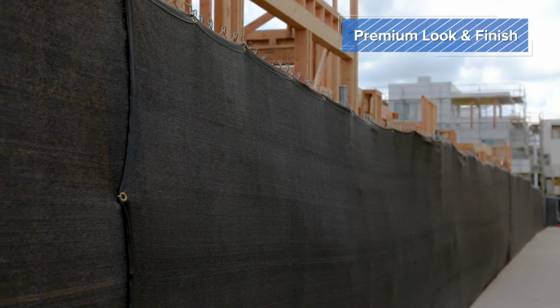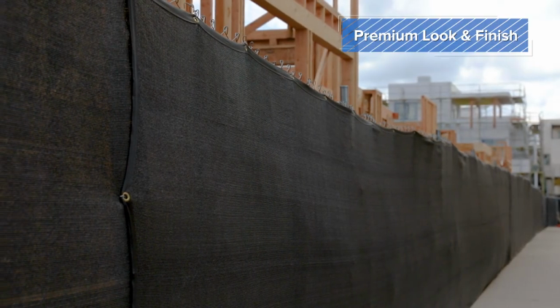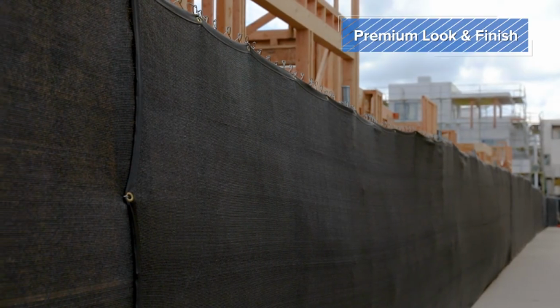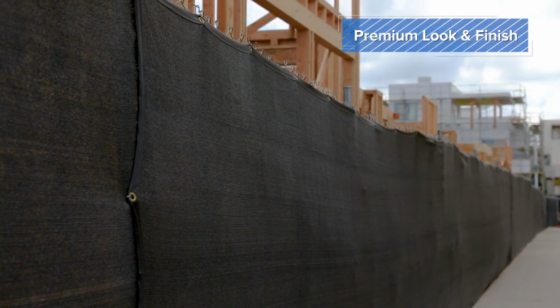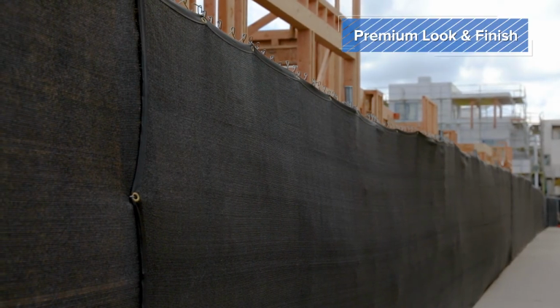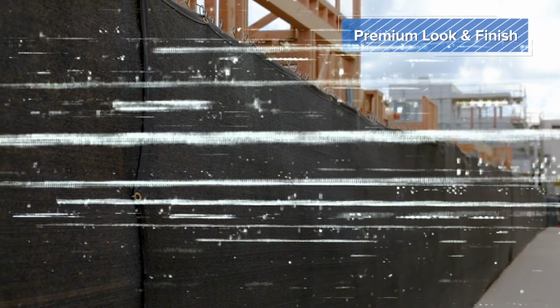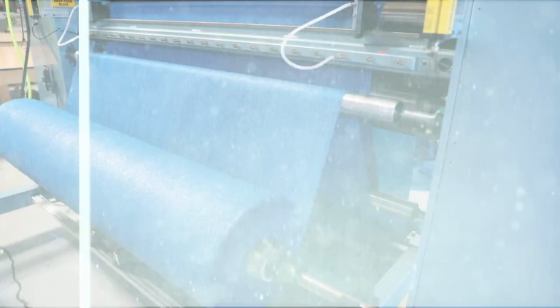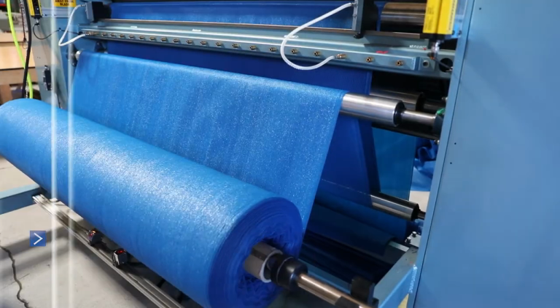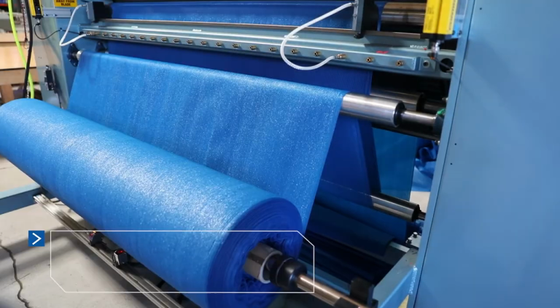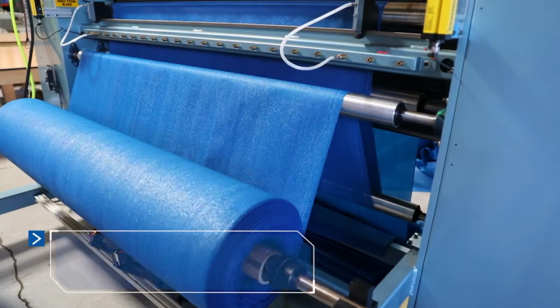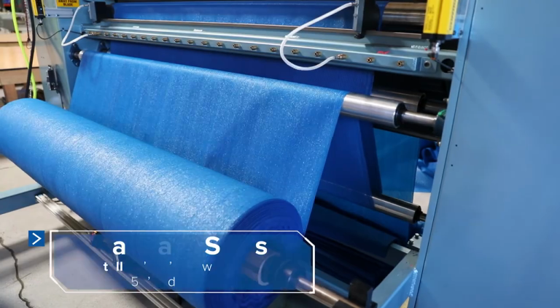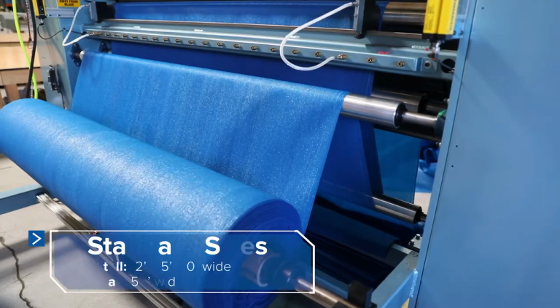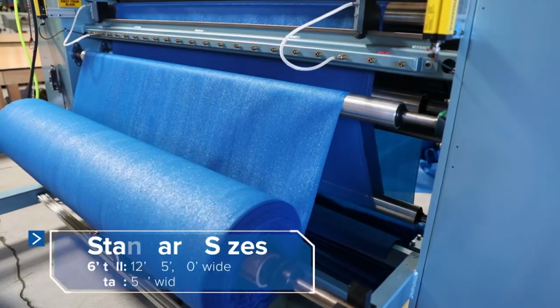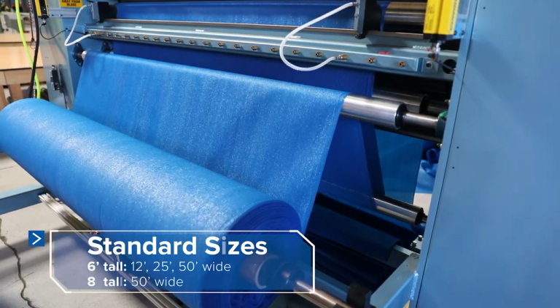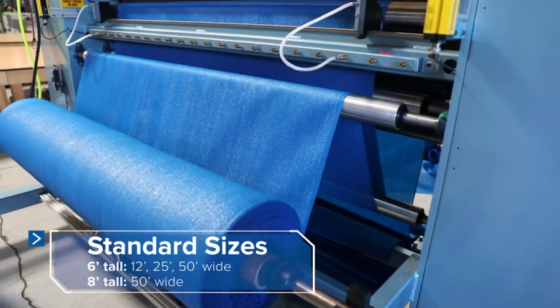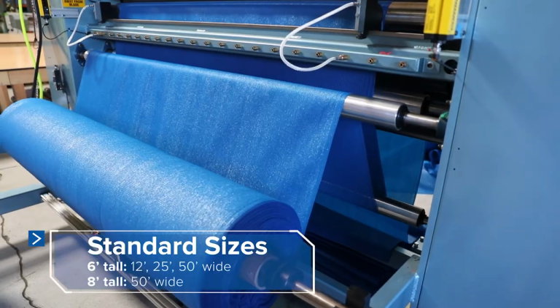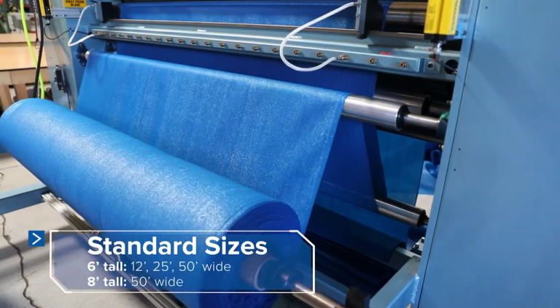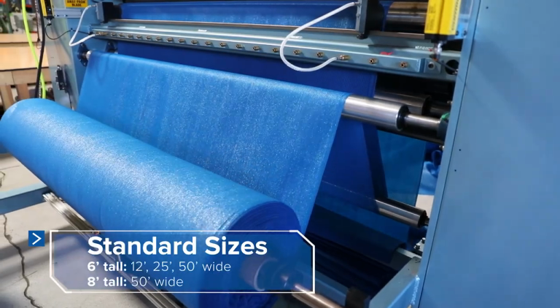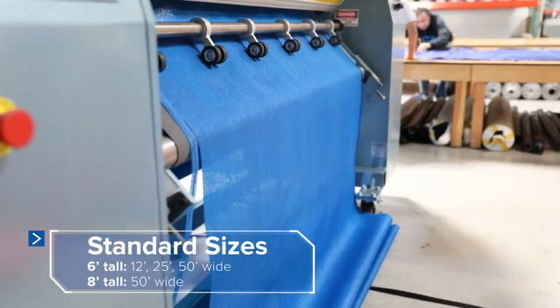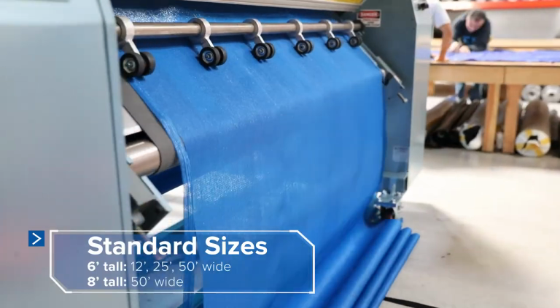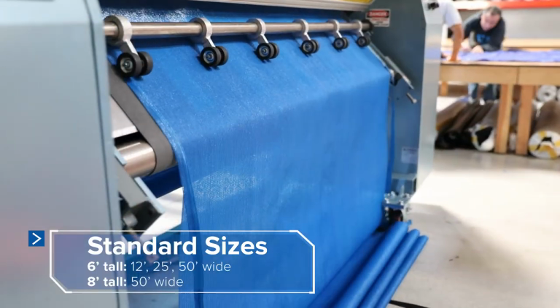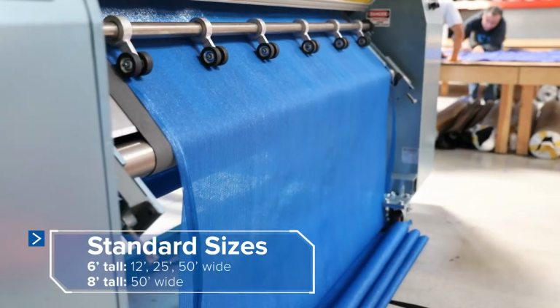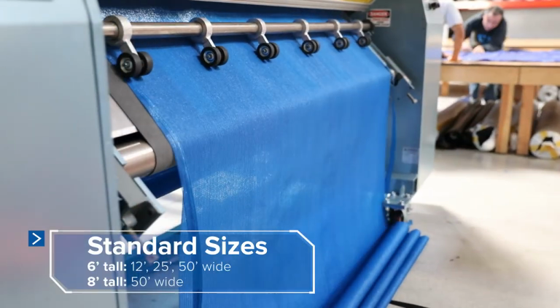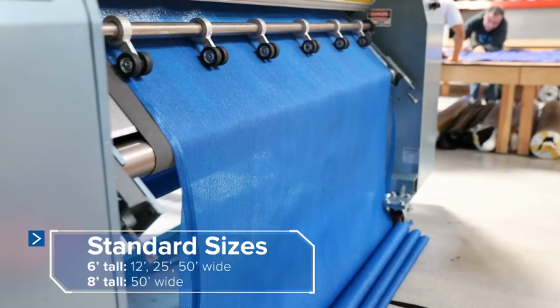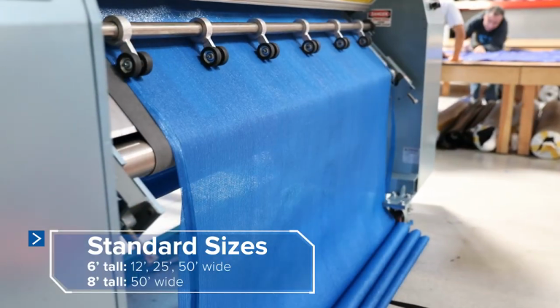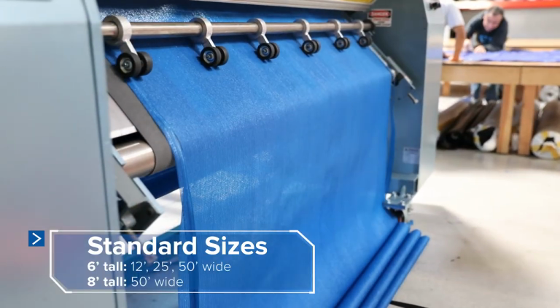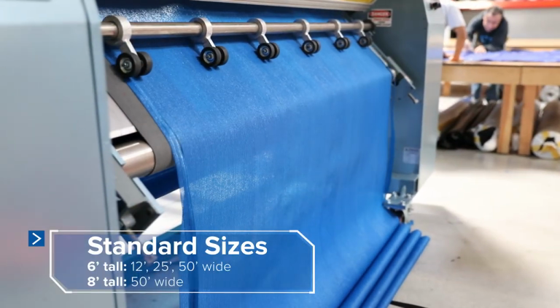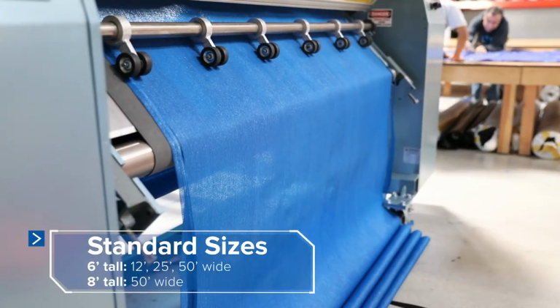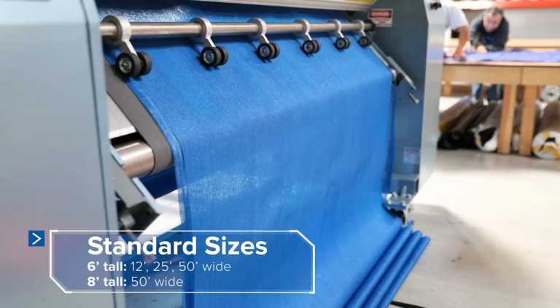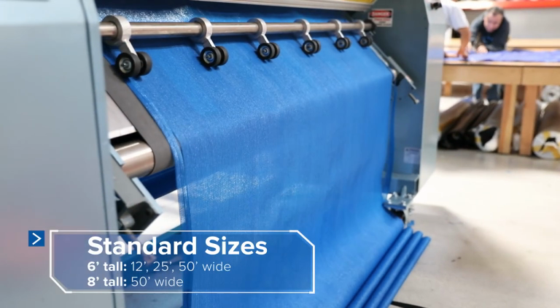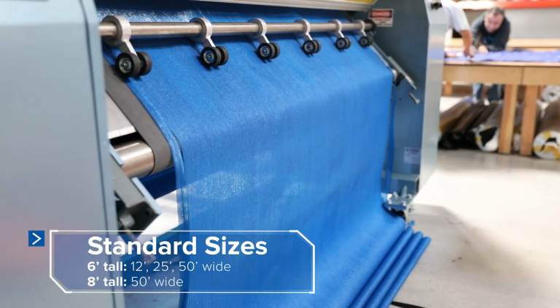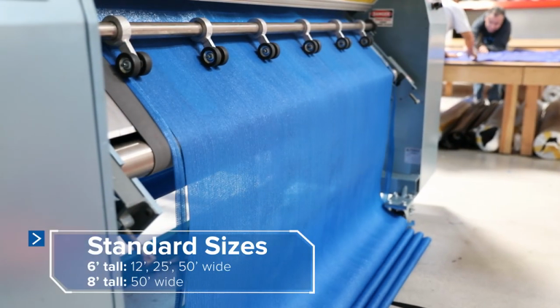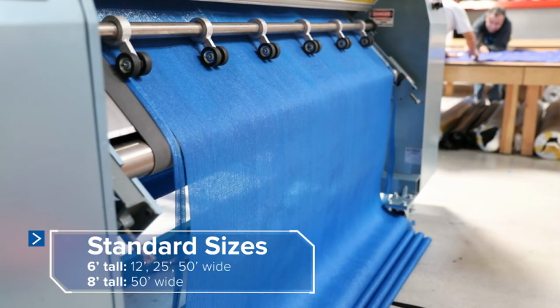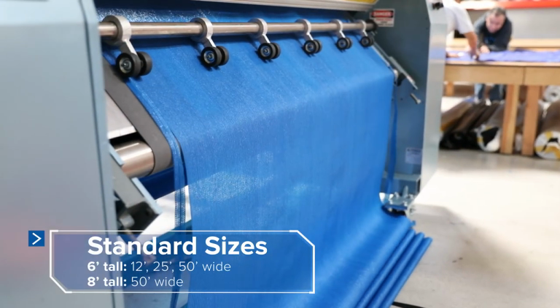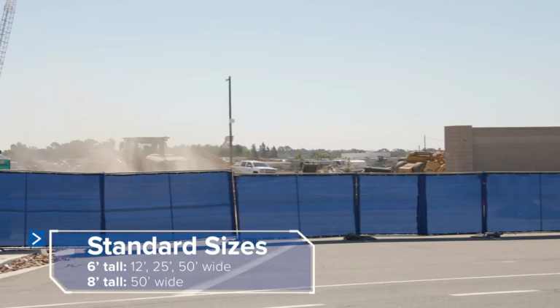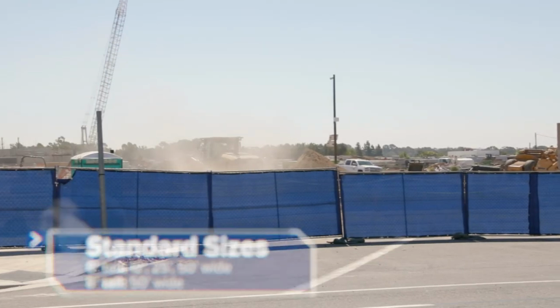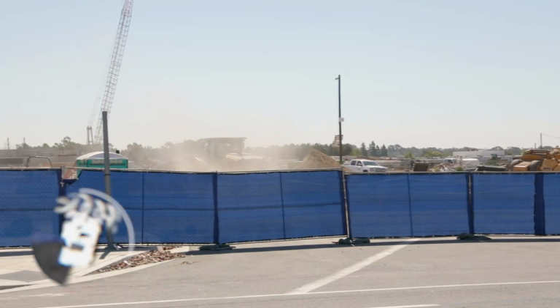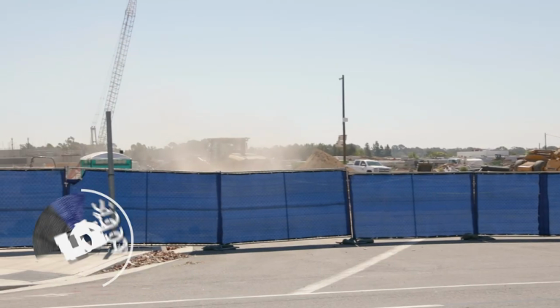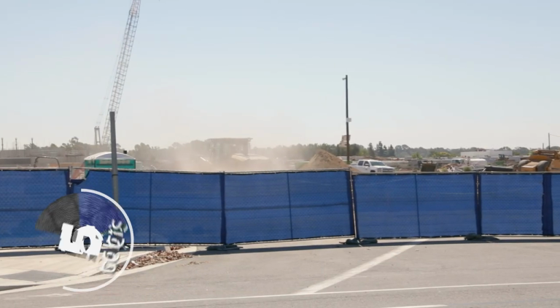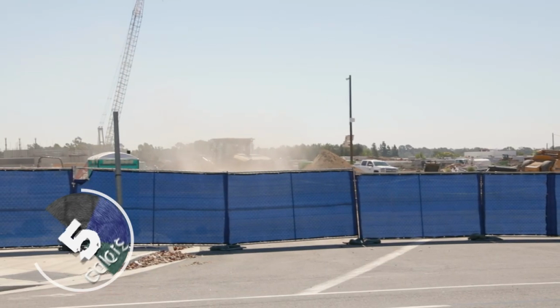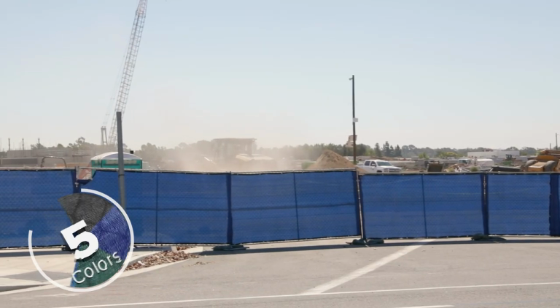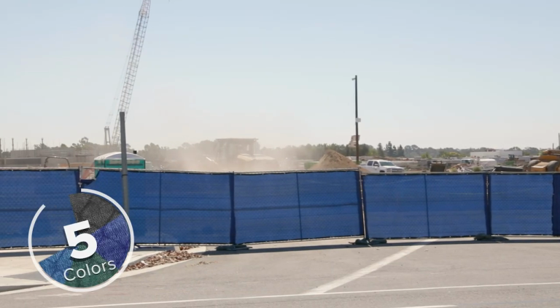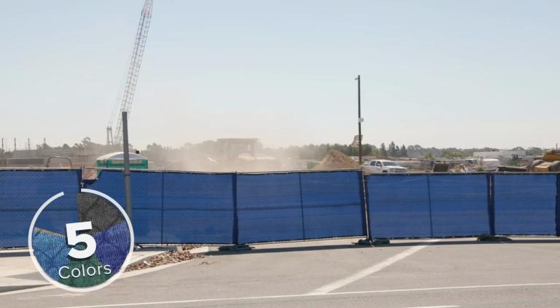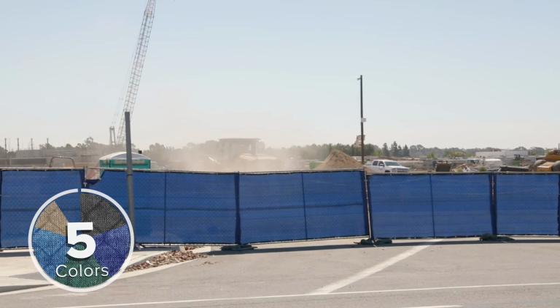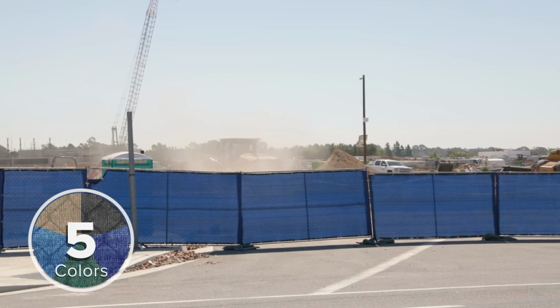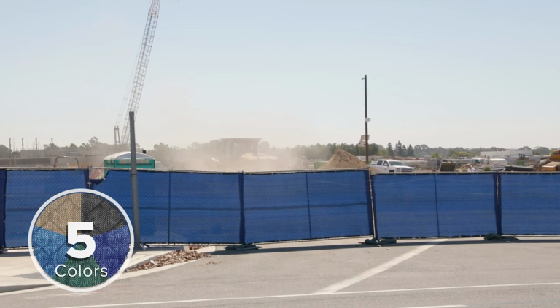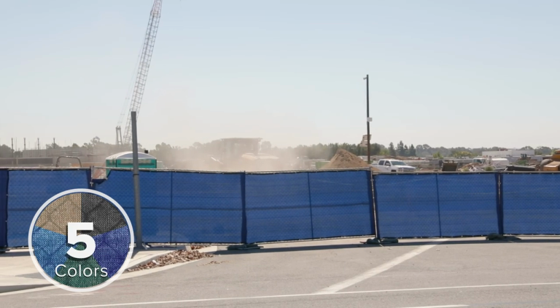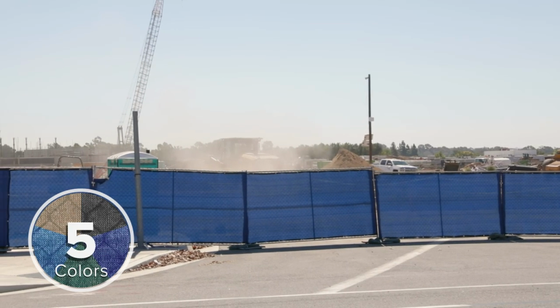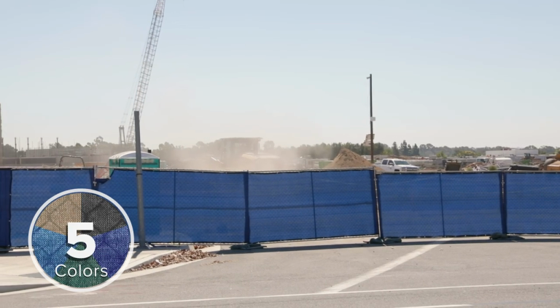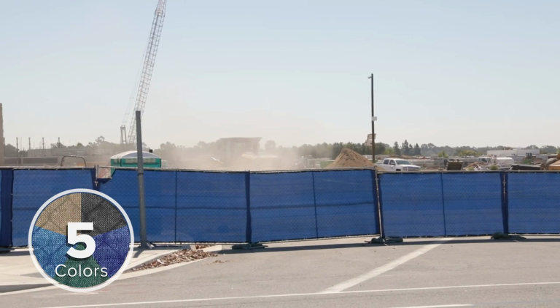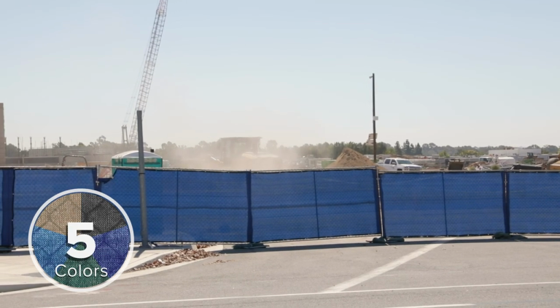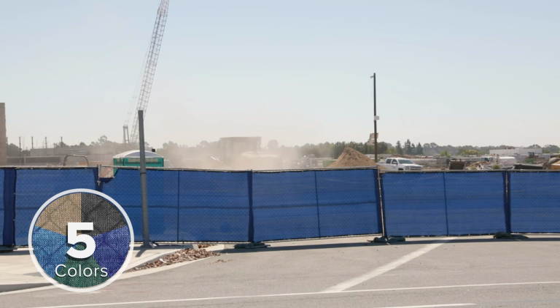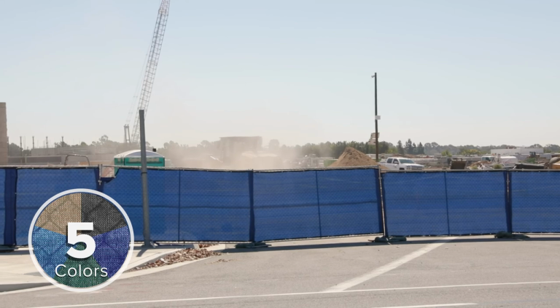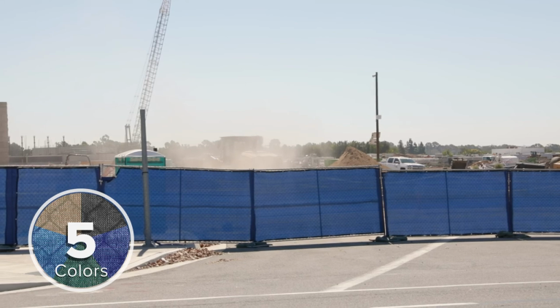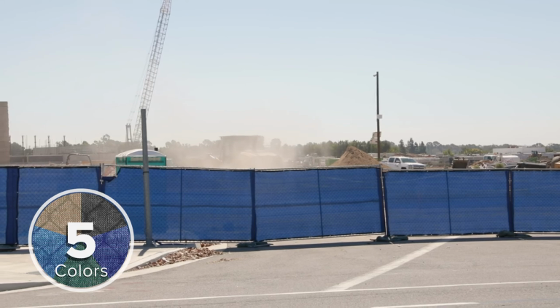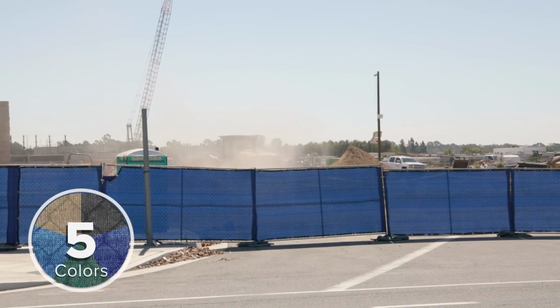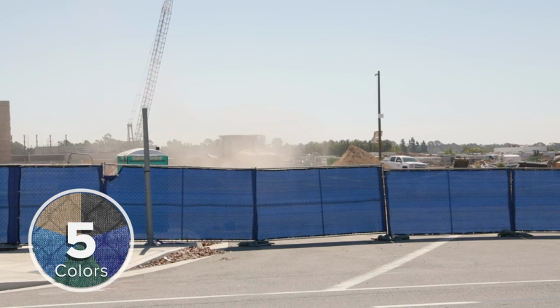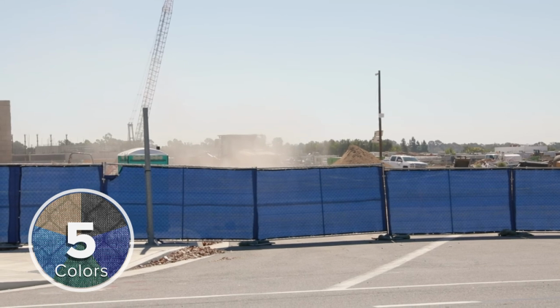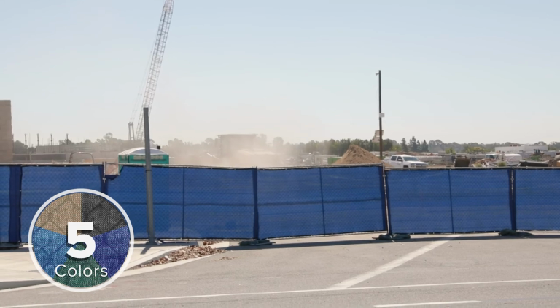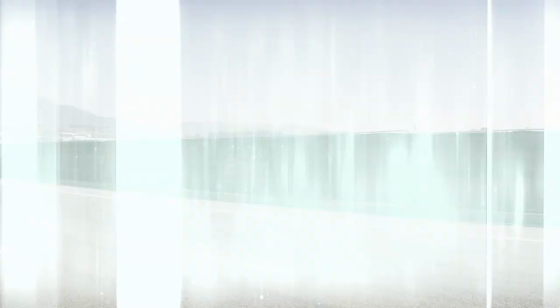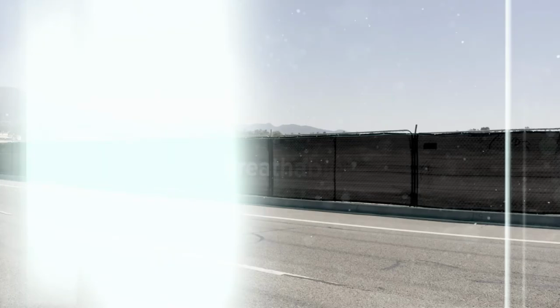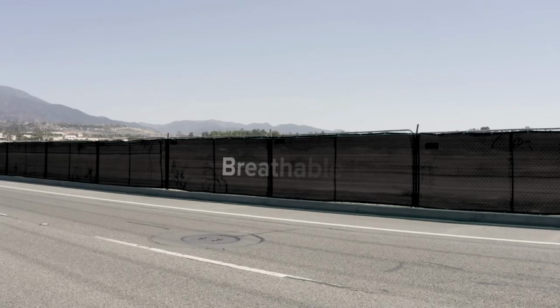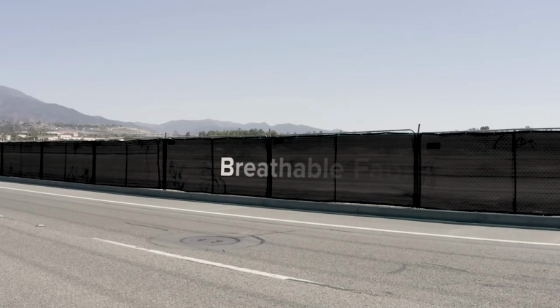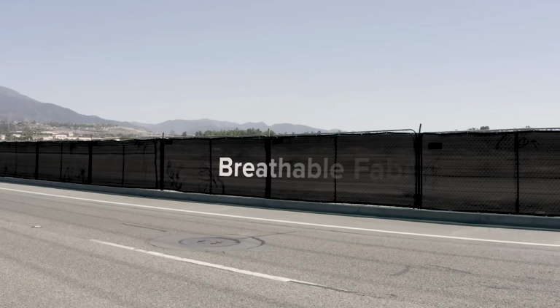This screen comes prefabricated in several standard sizes designed to perfectly fit temporary chain-link fences, with five color choices.